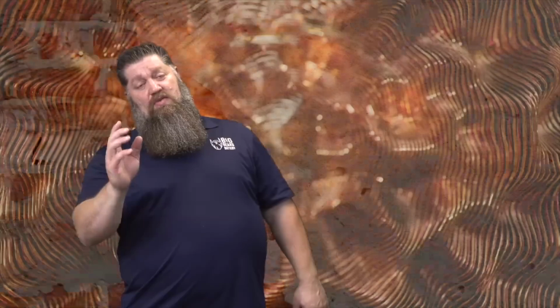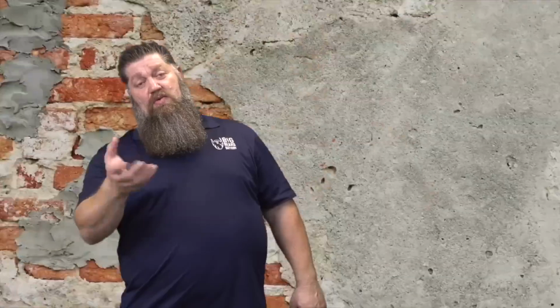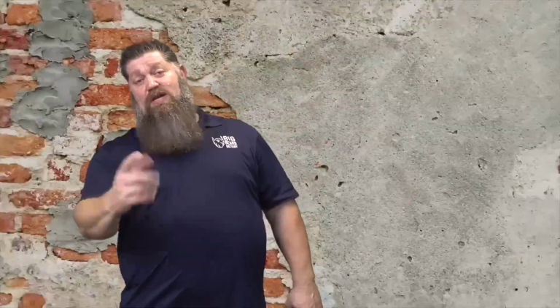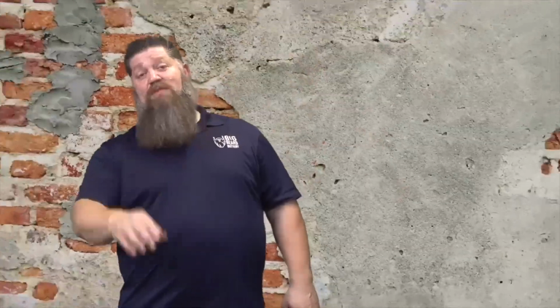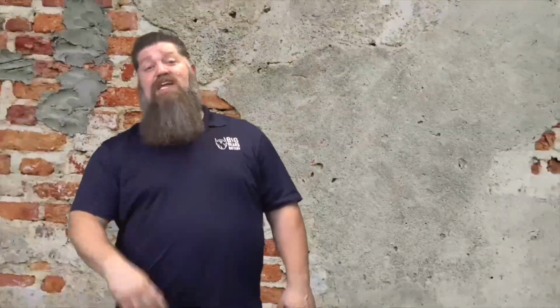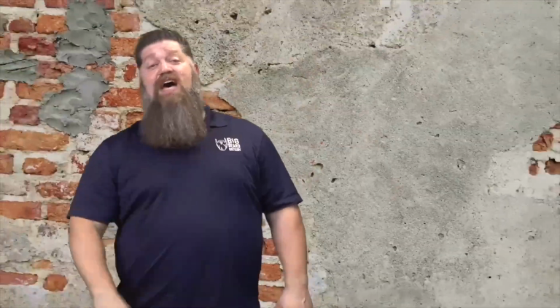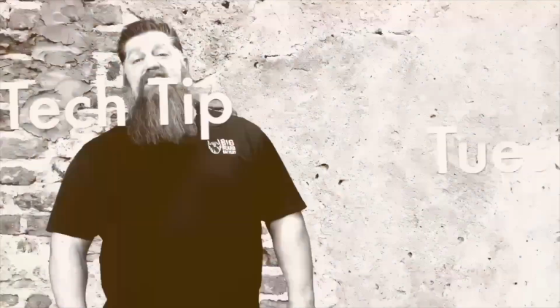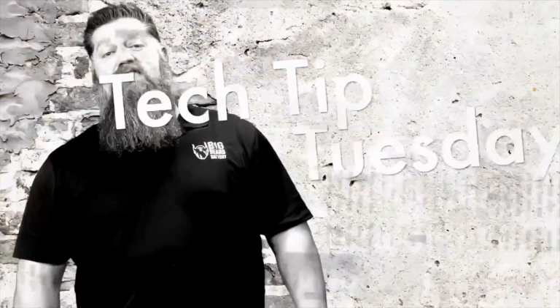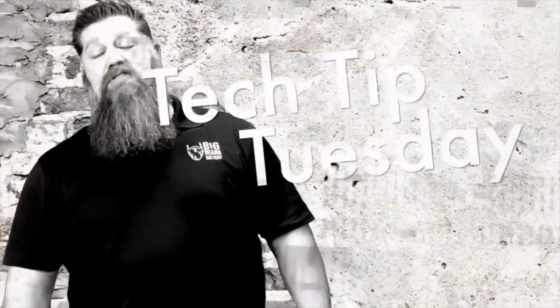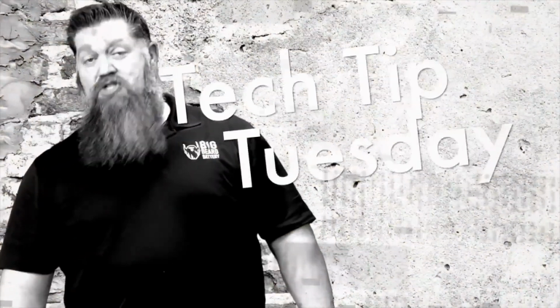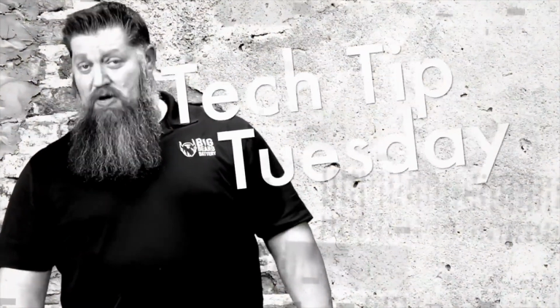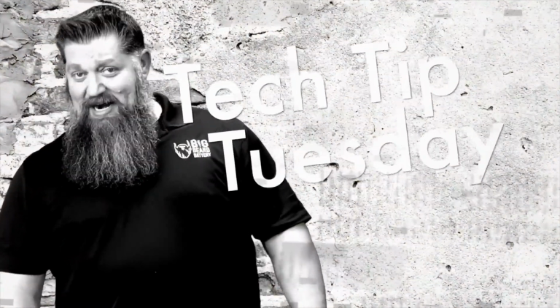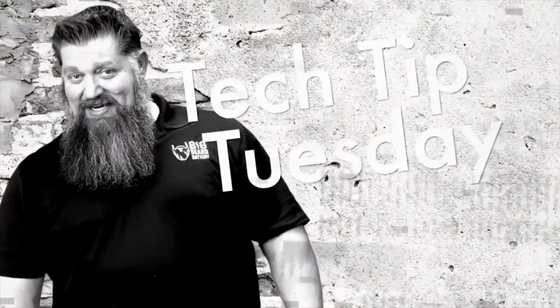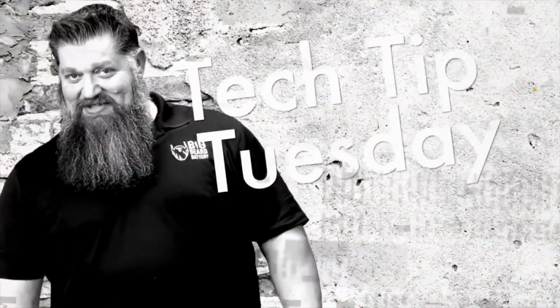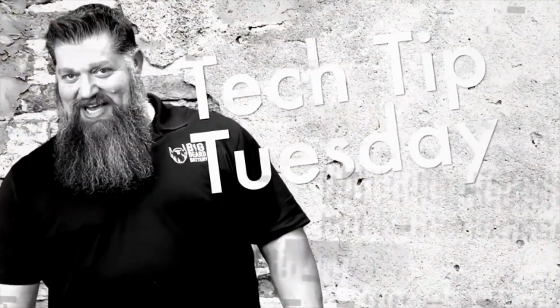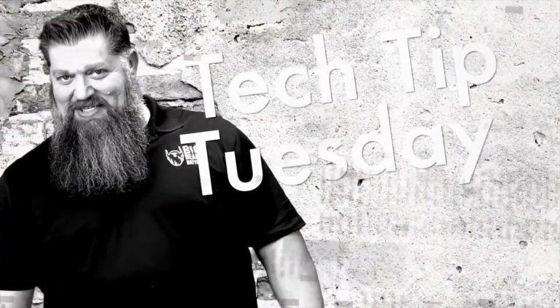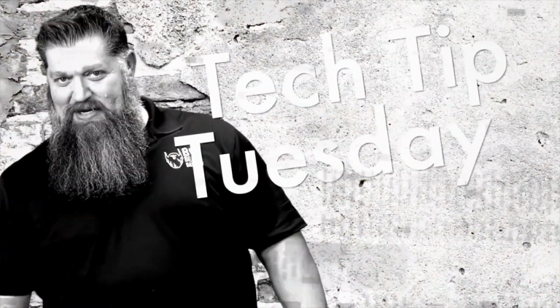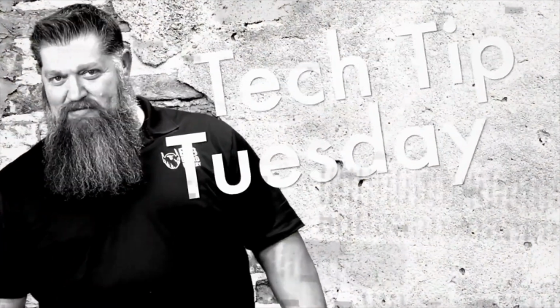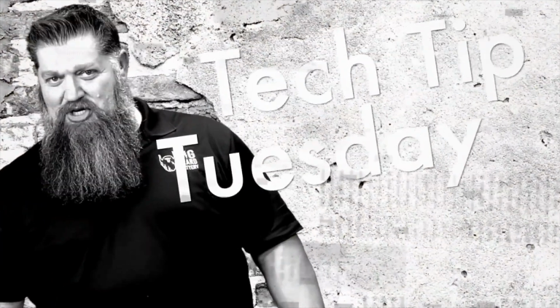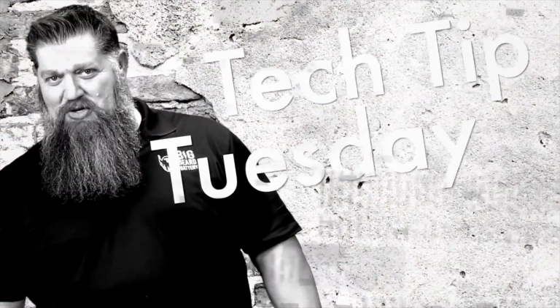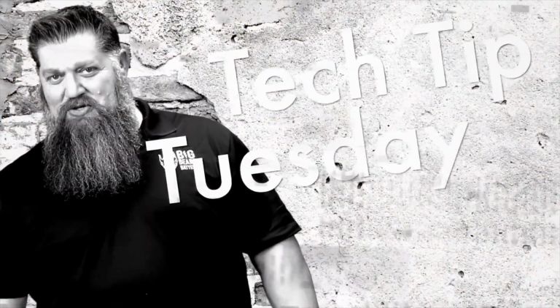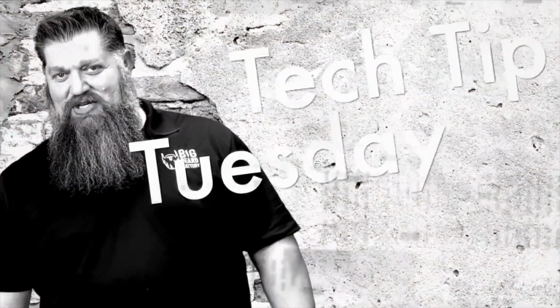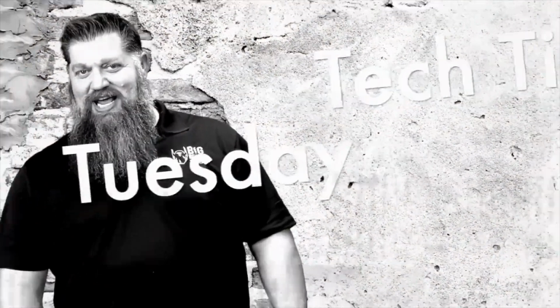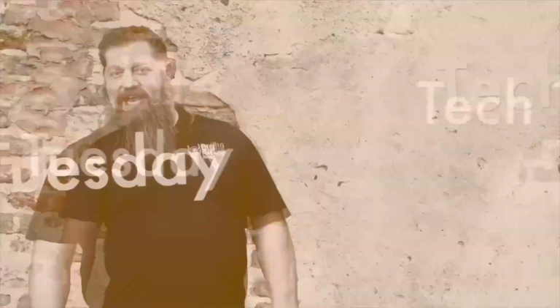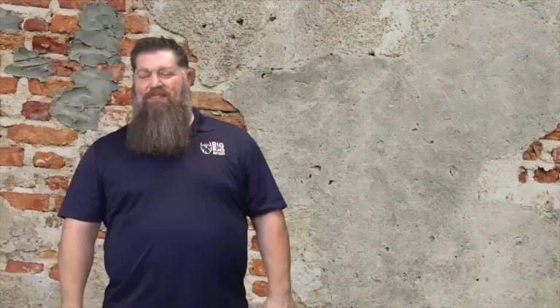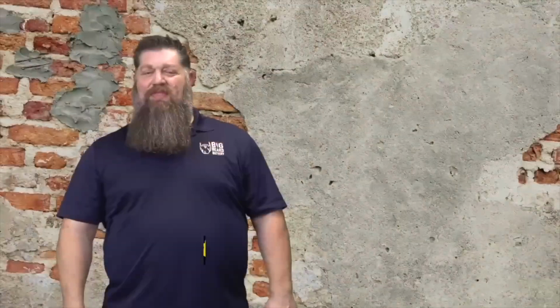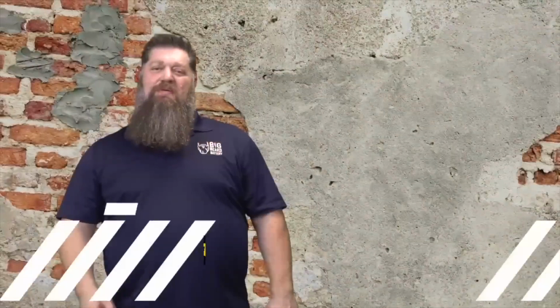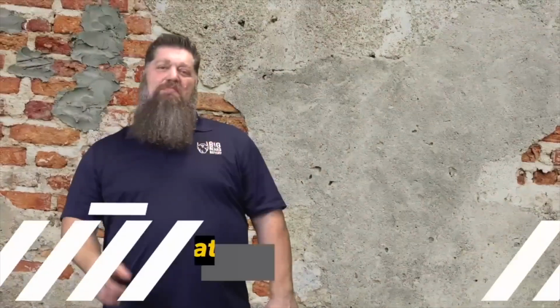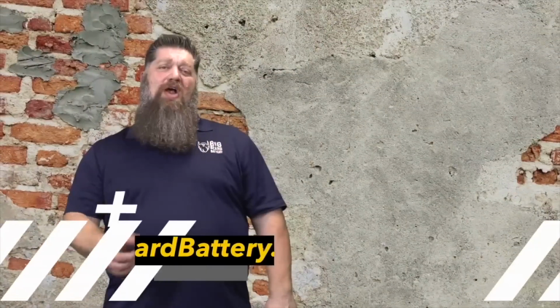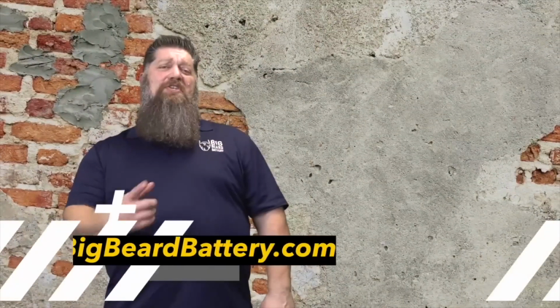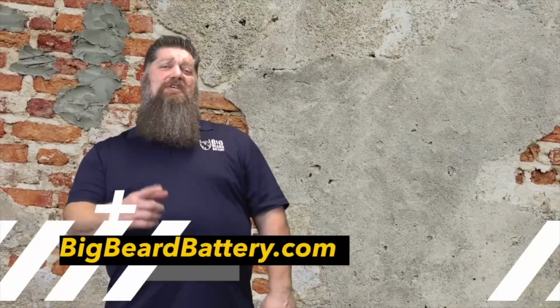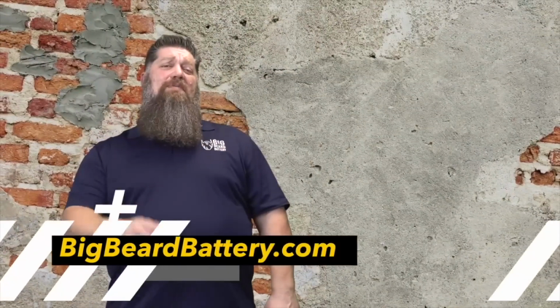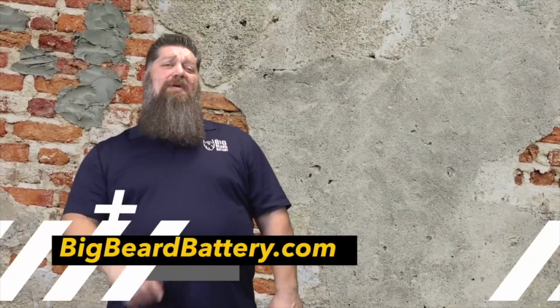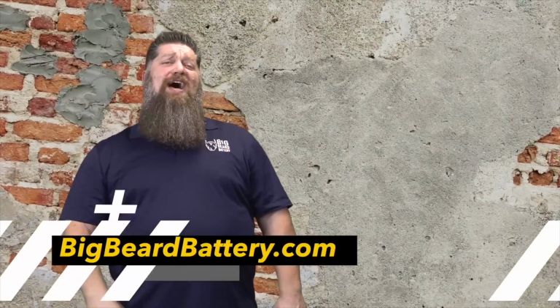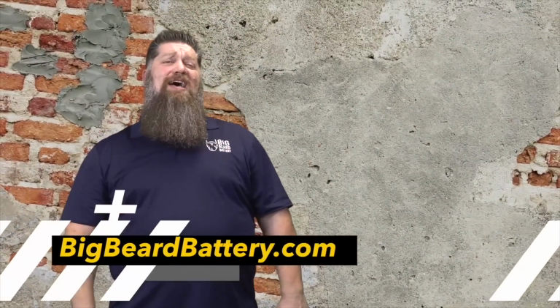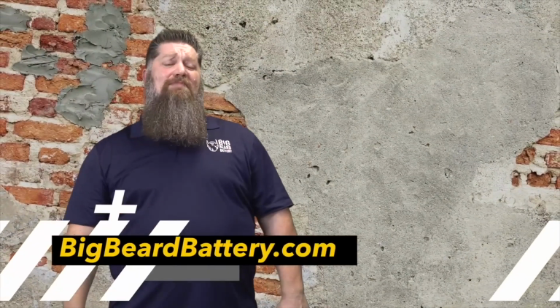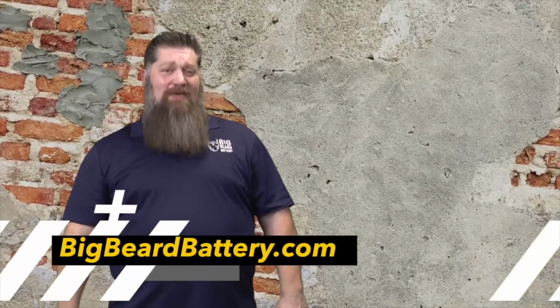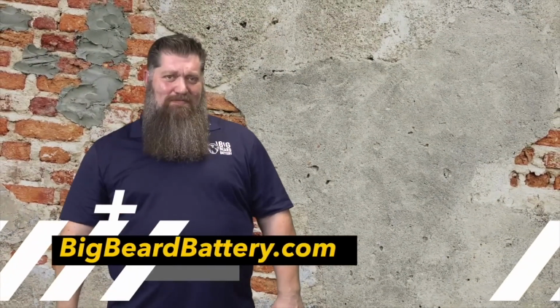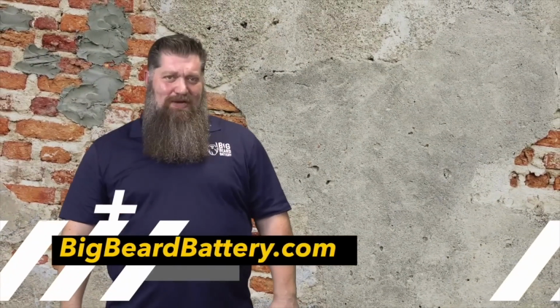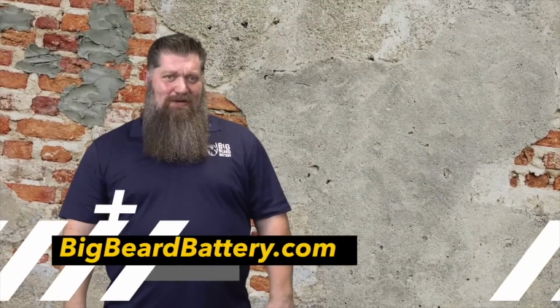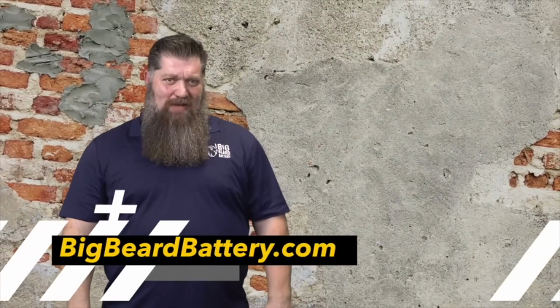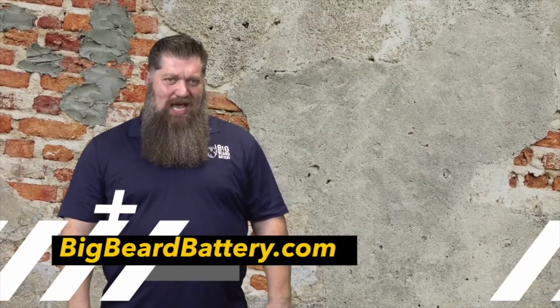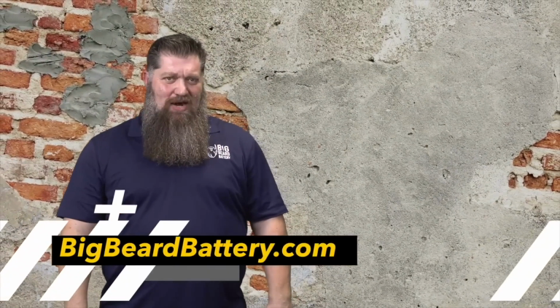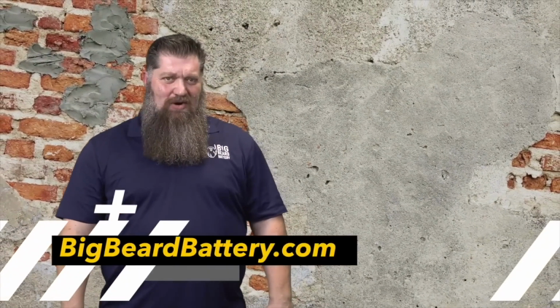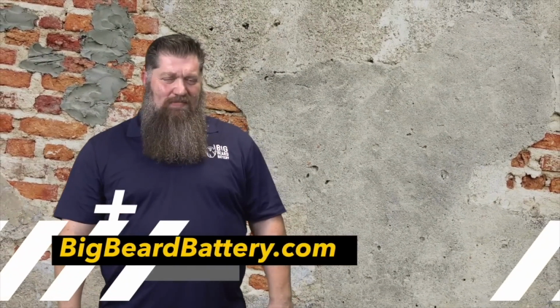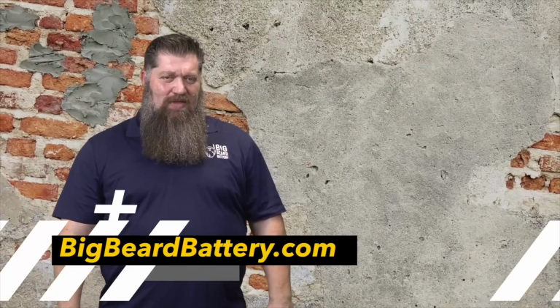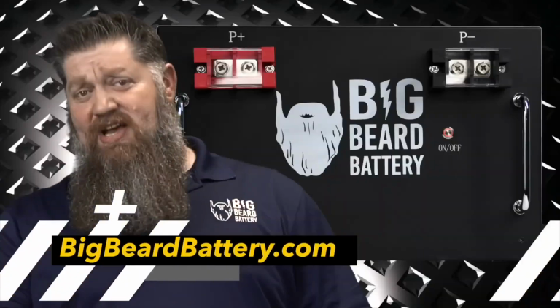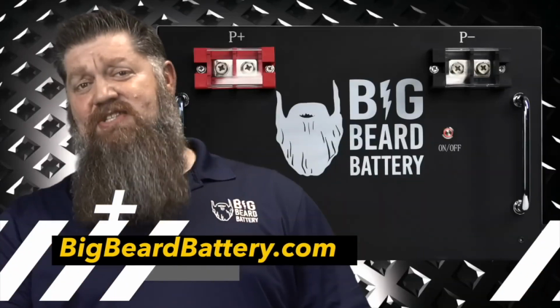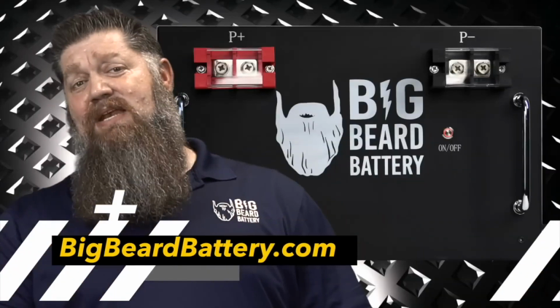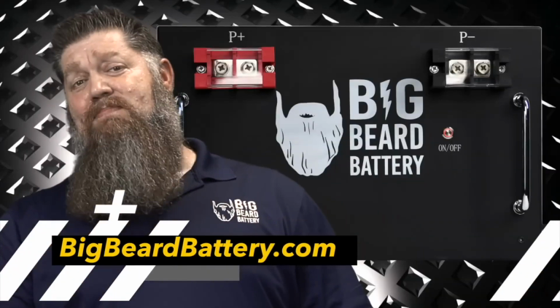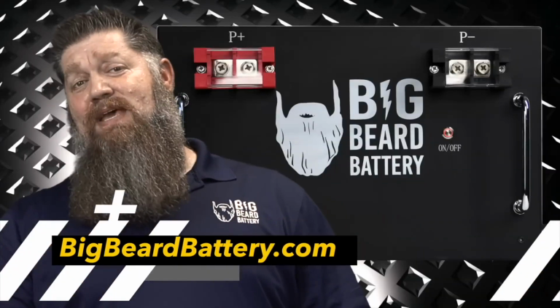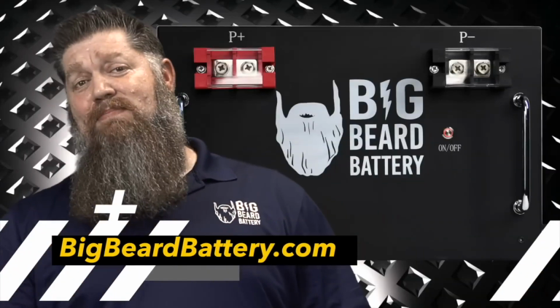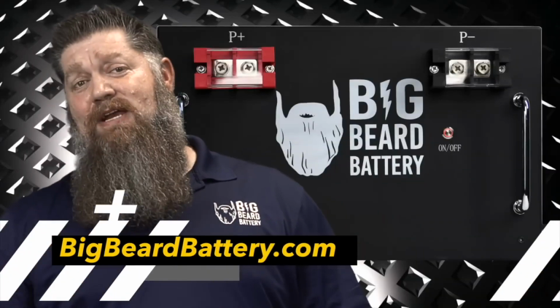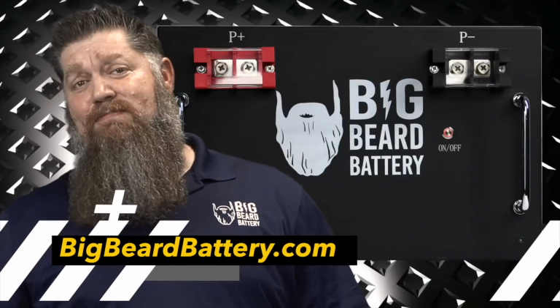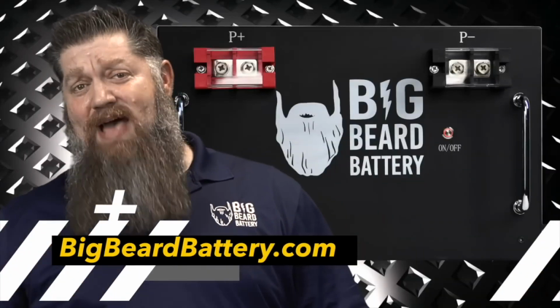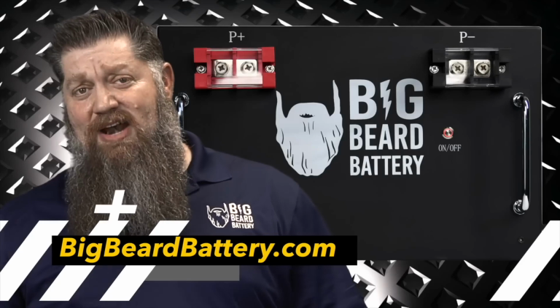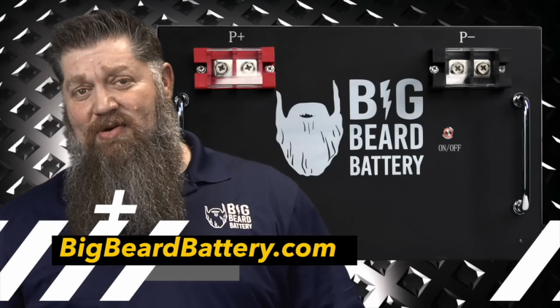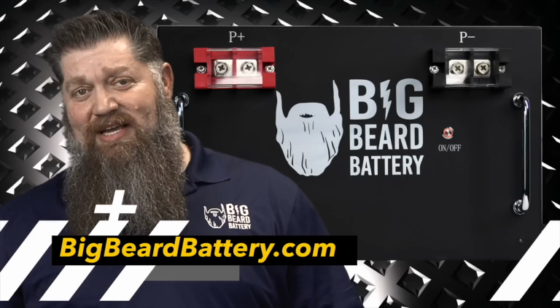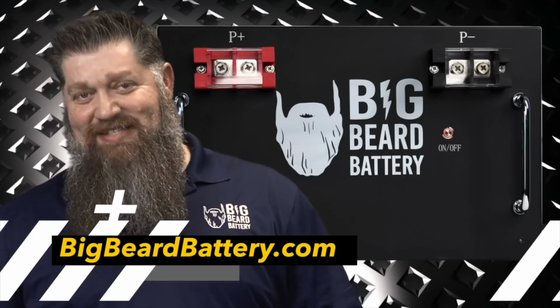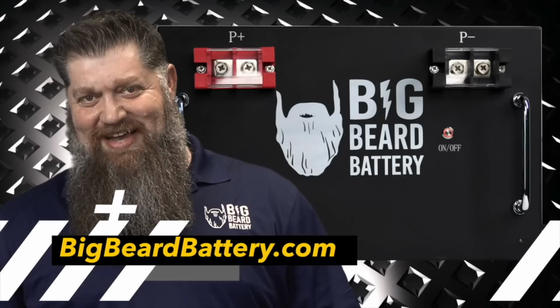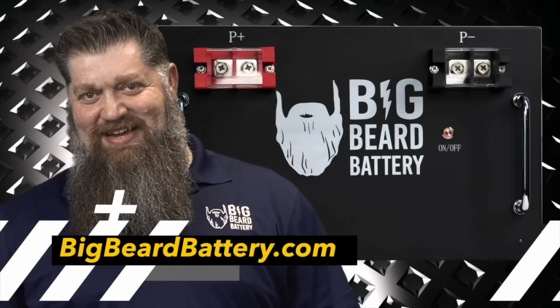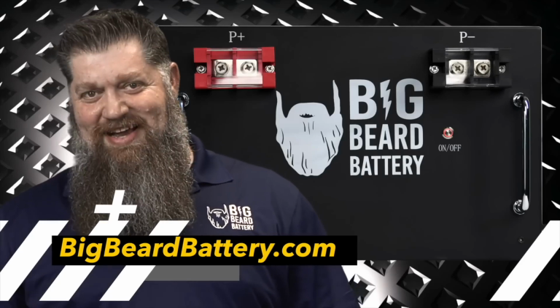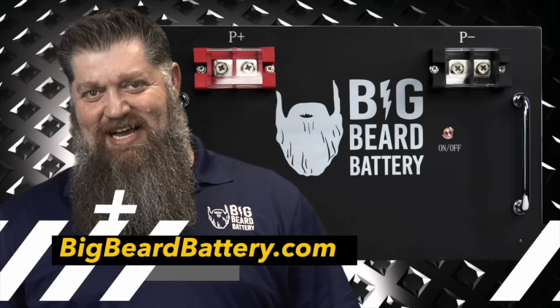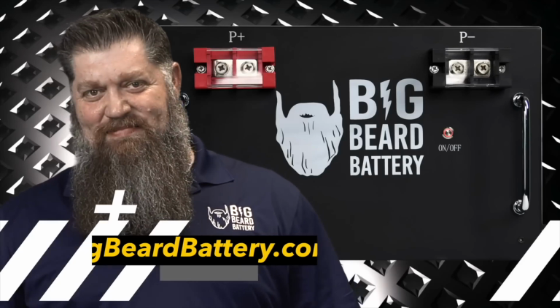Welcome to Todd's Two Minute Tech Tip Tuesday, brought to you by Big Beard Battery. Visit BigBeardBattery.com.